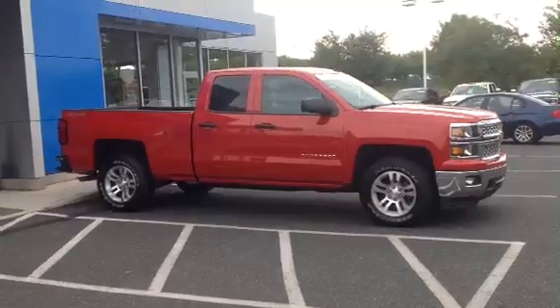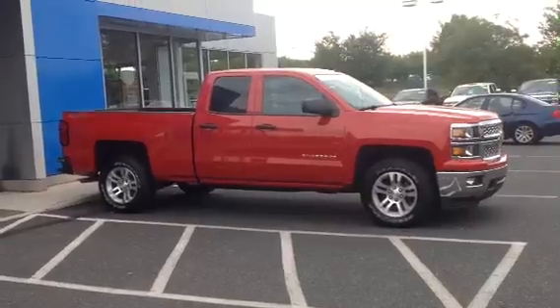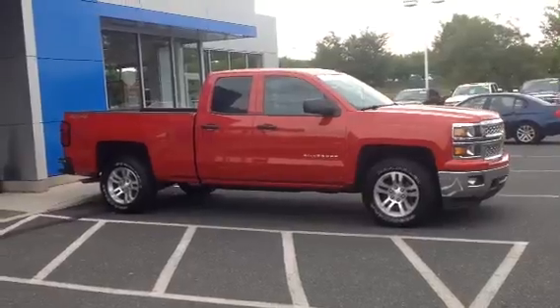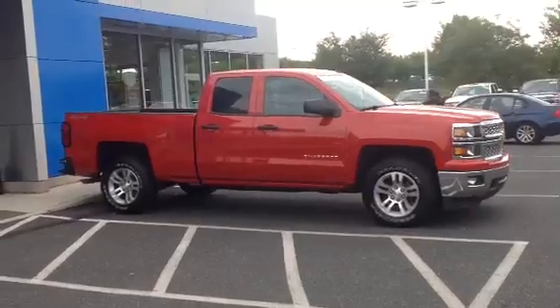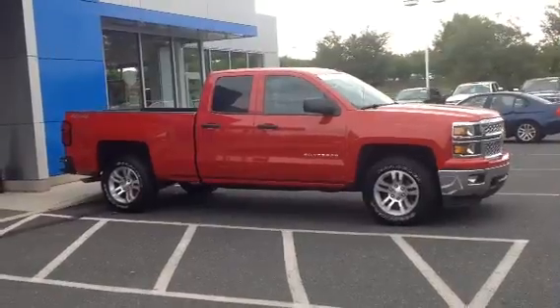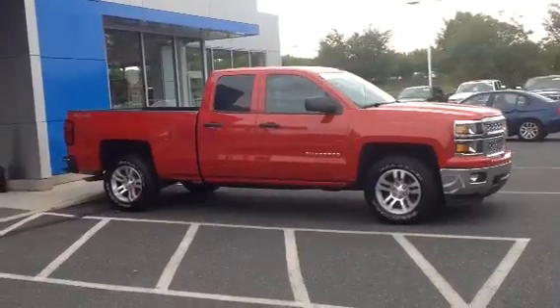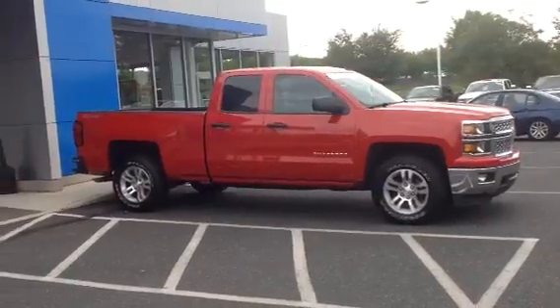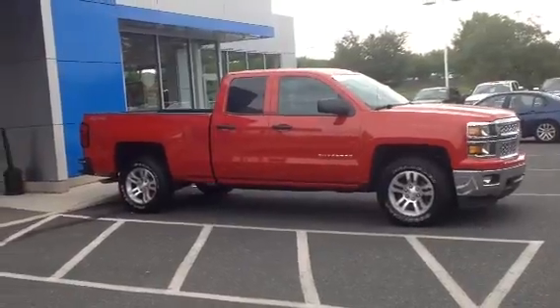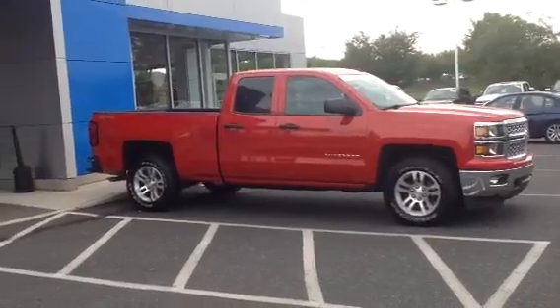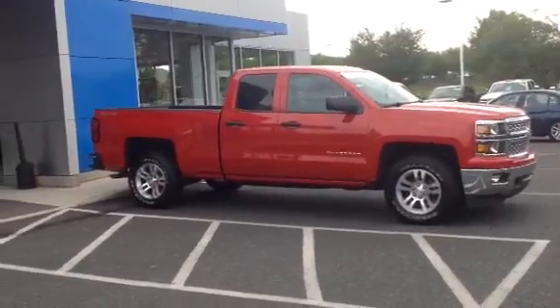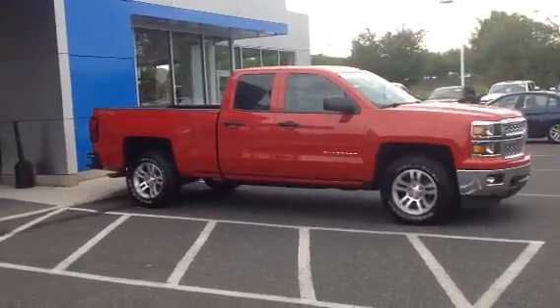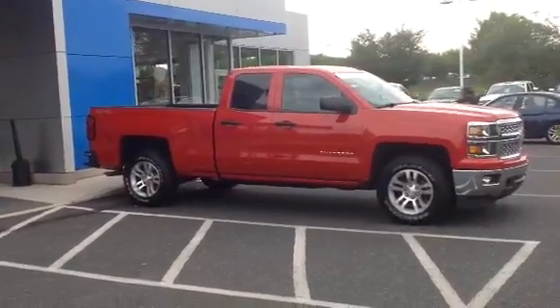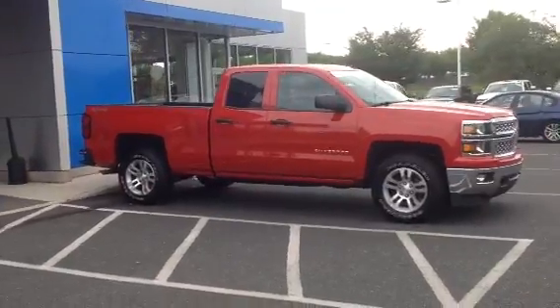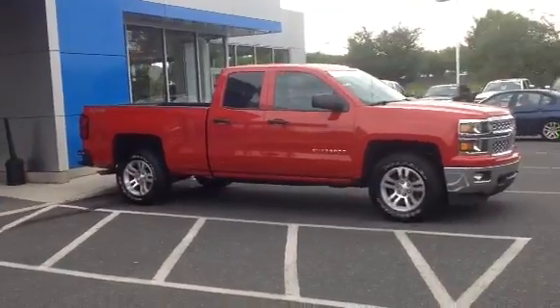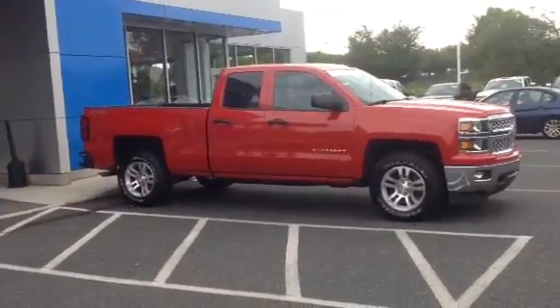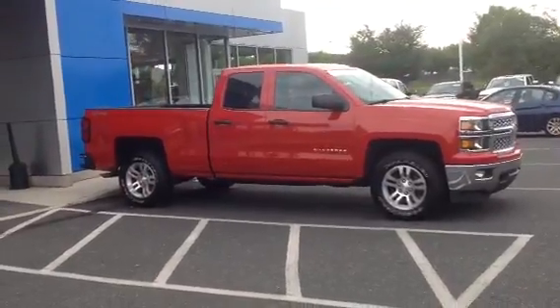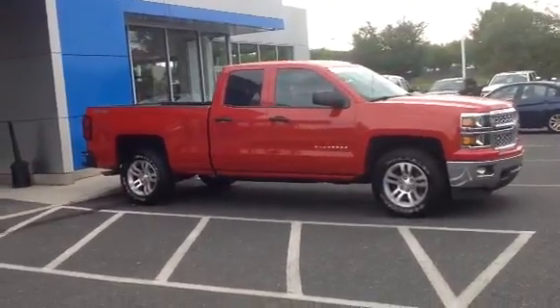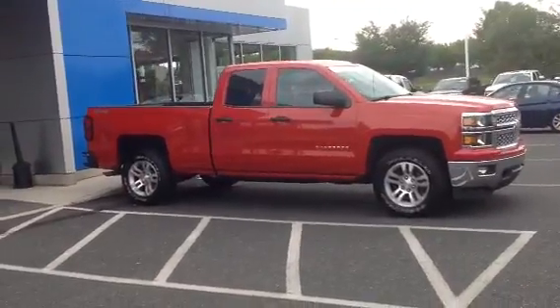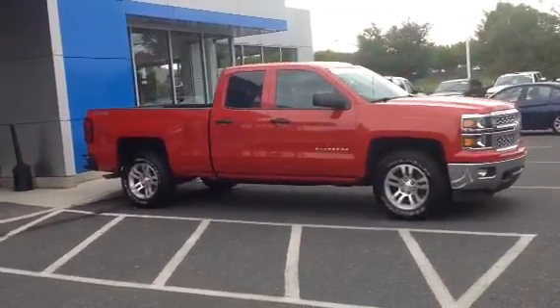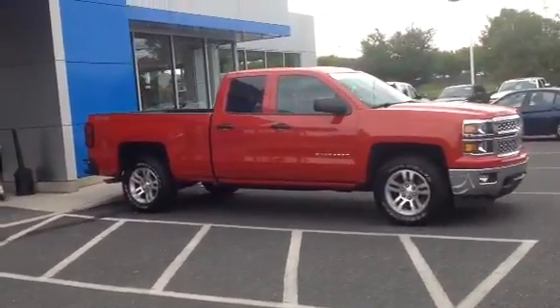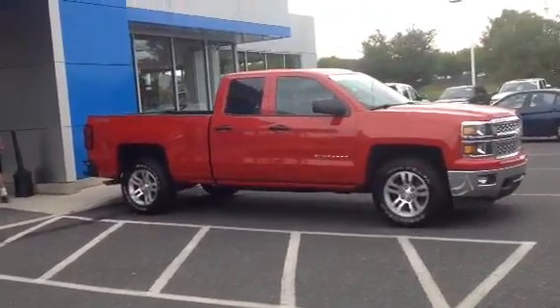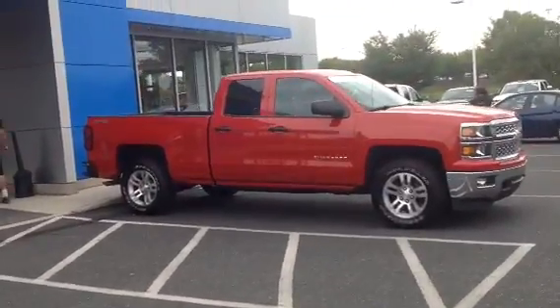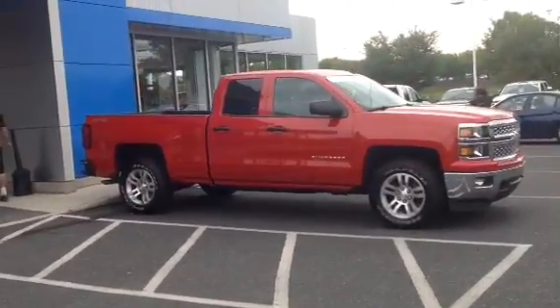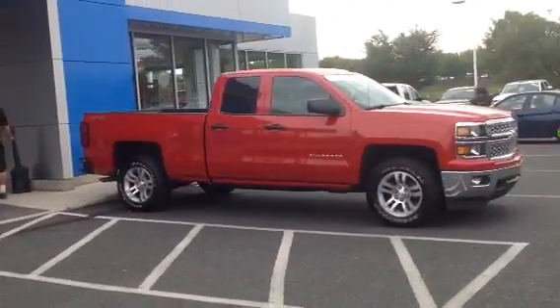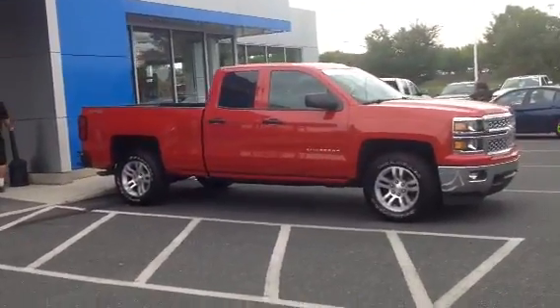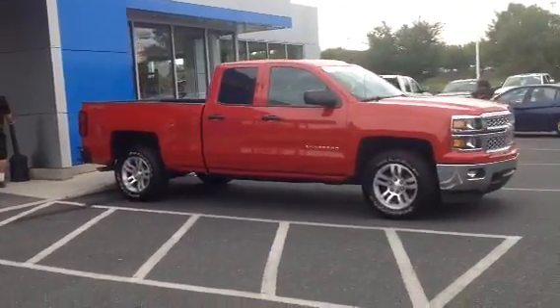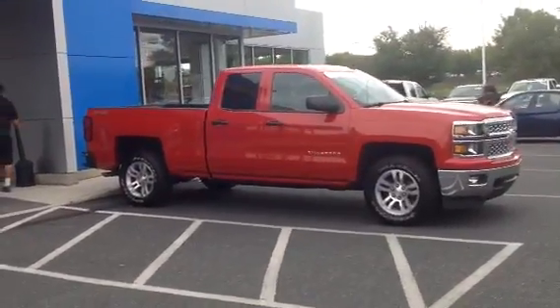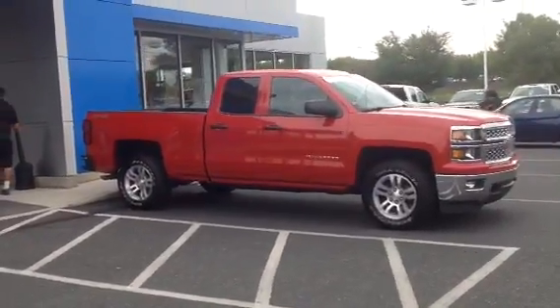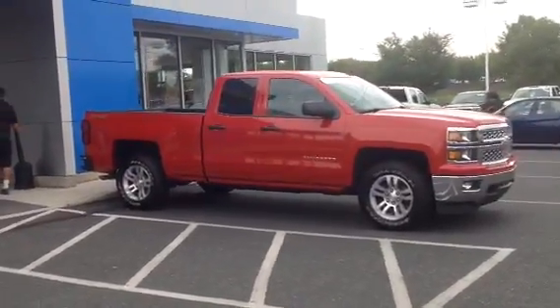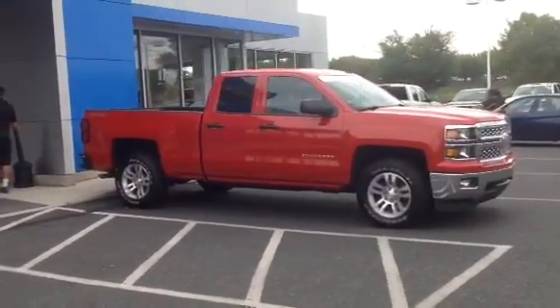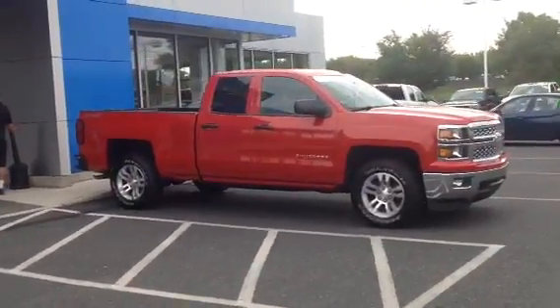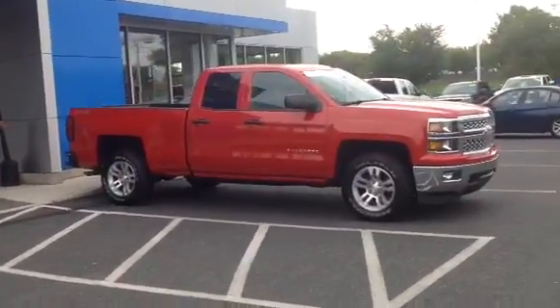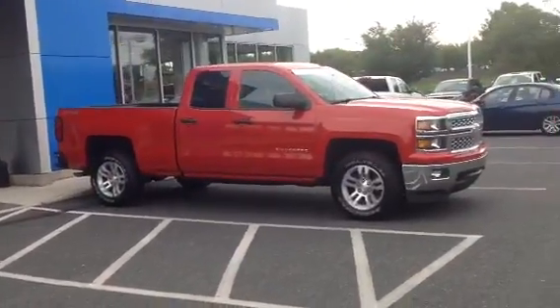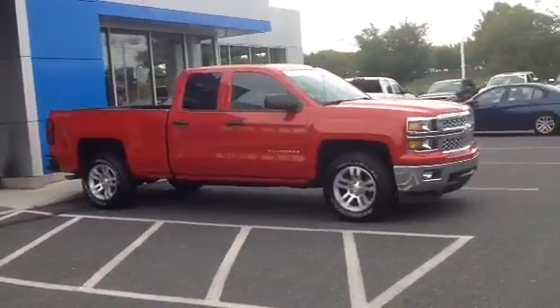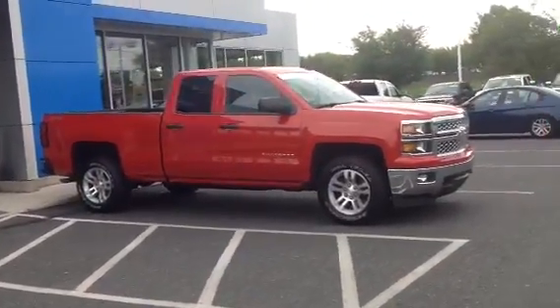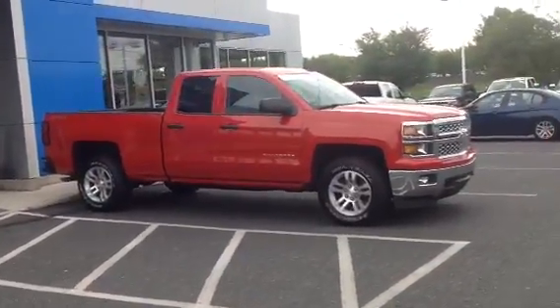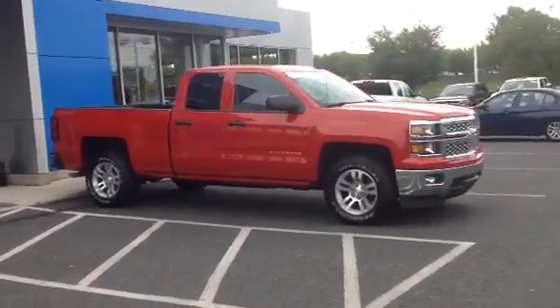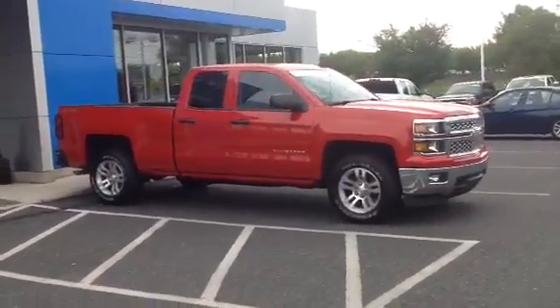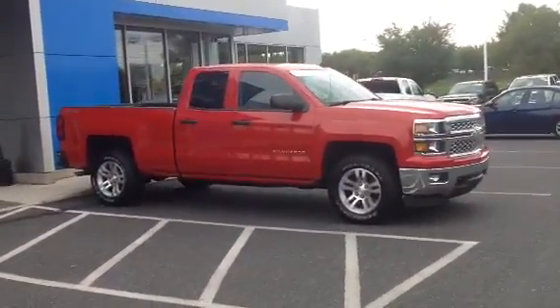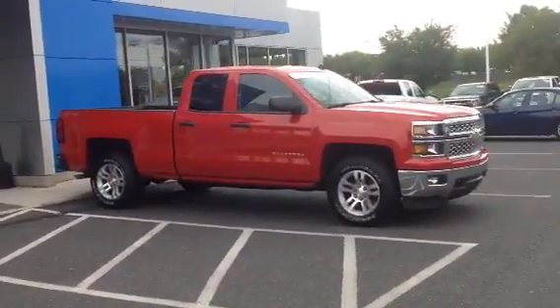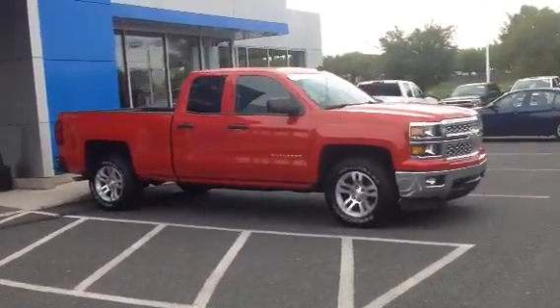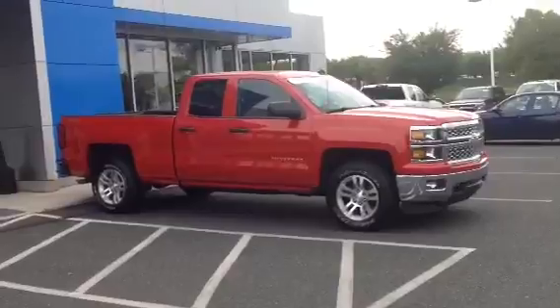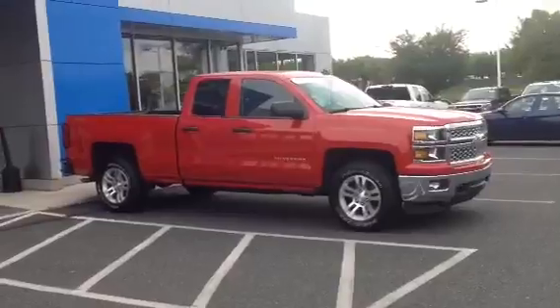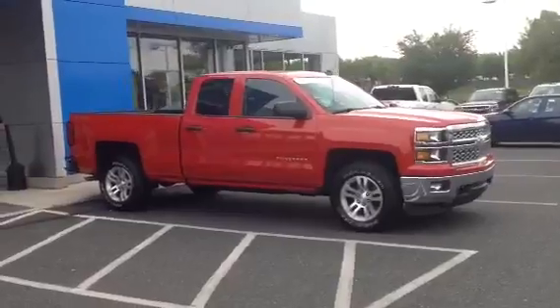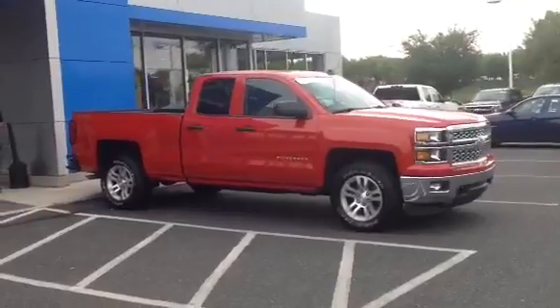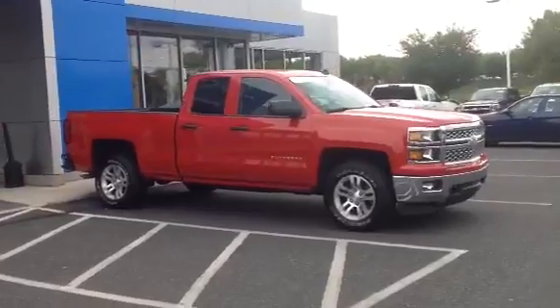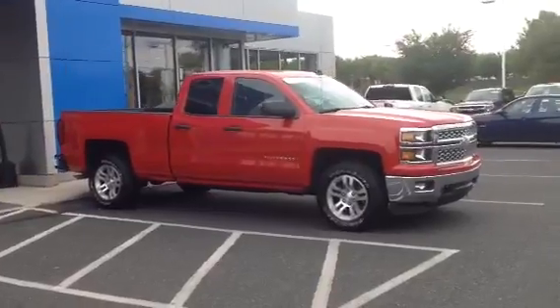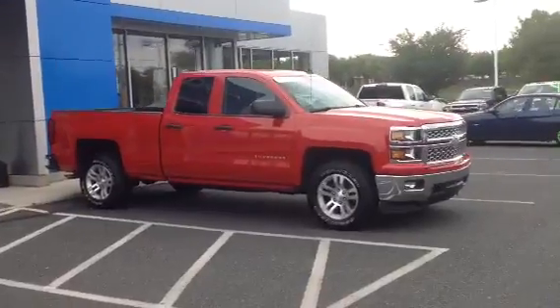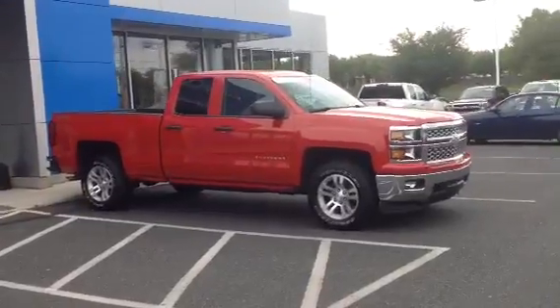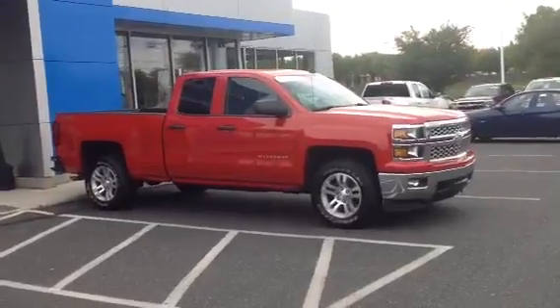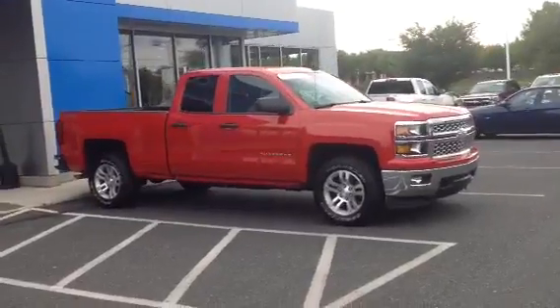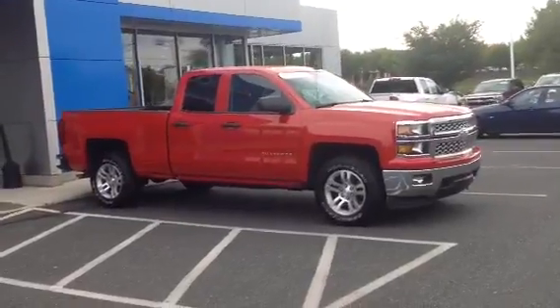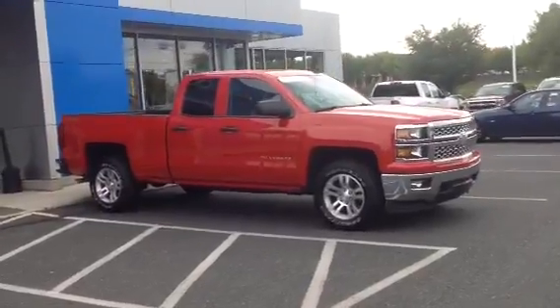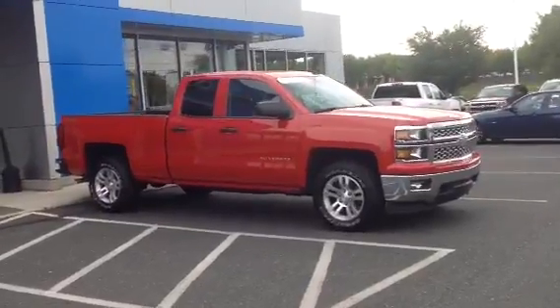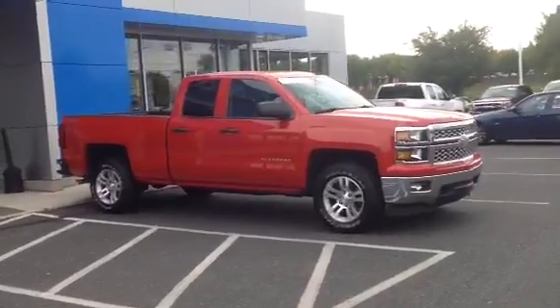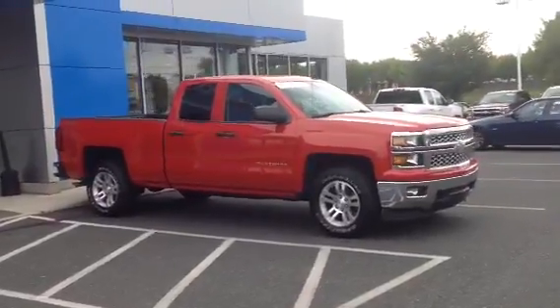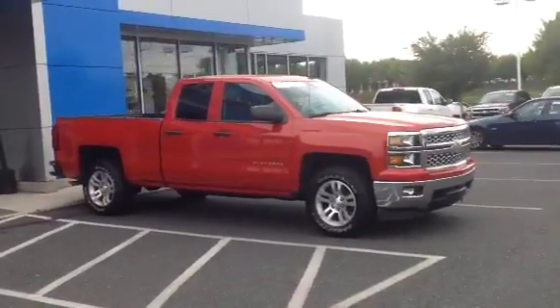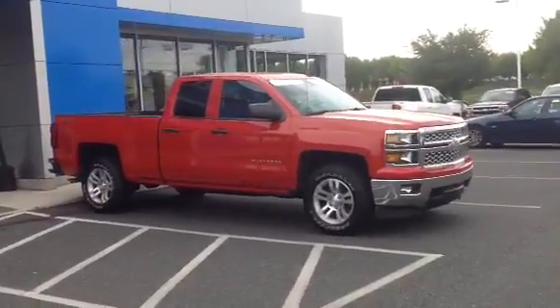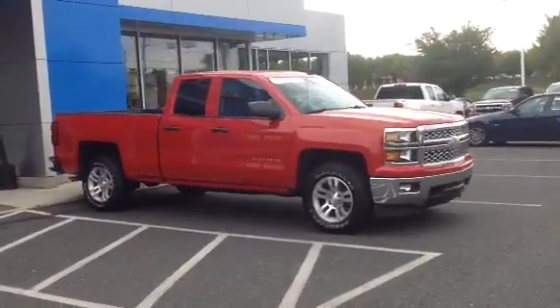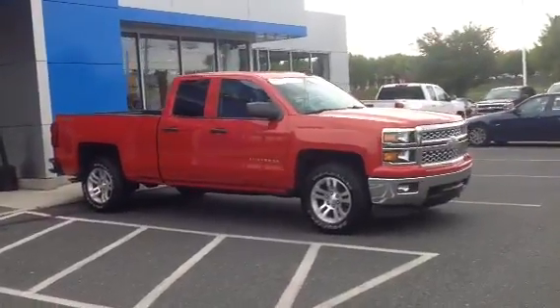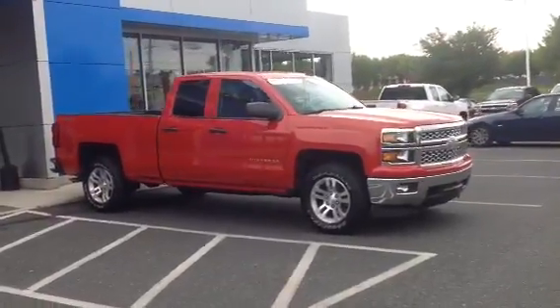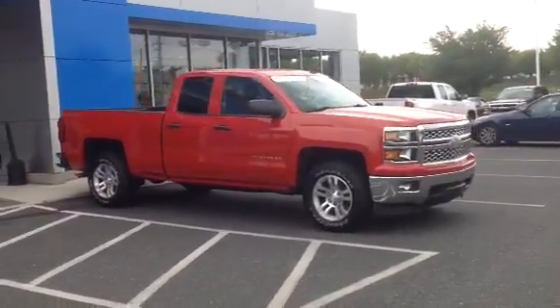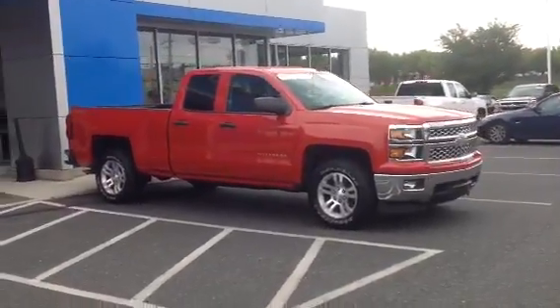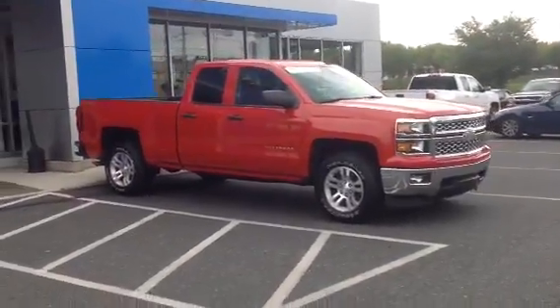Hi John, my name is Jake Levine. I work at Sioka Chevrolet in Quakertown. I'll be helping you out this morning when you come to look at the 2014 Silverado.